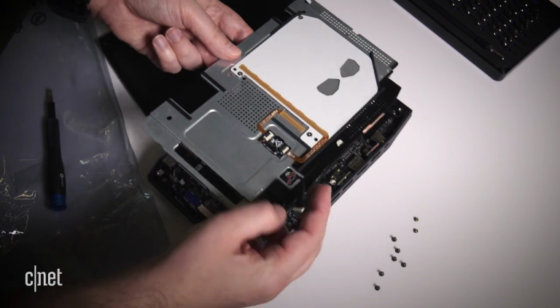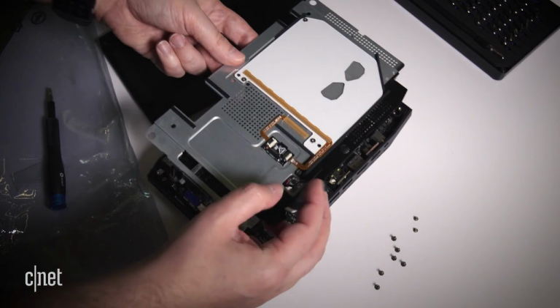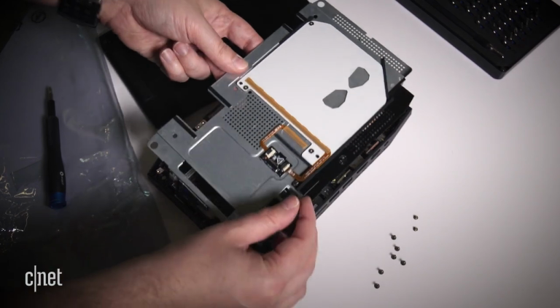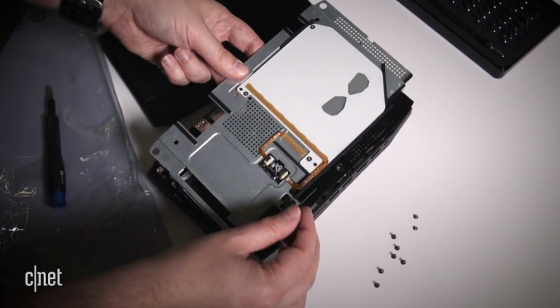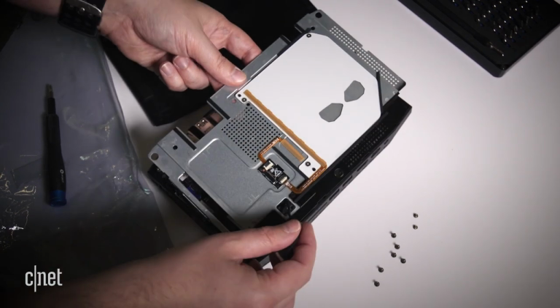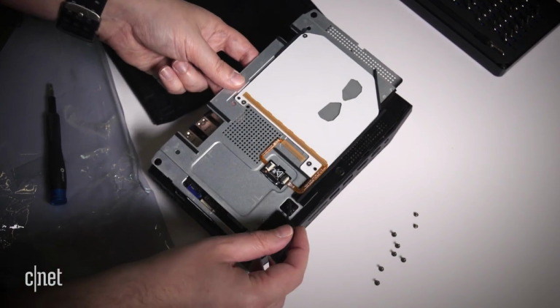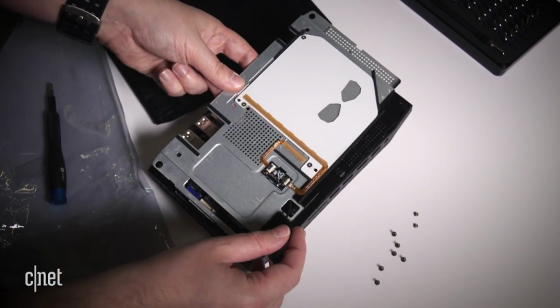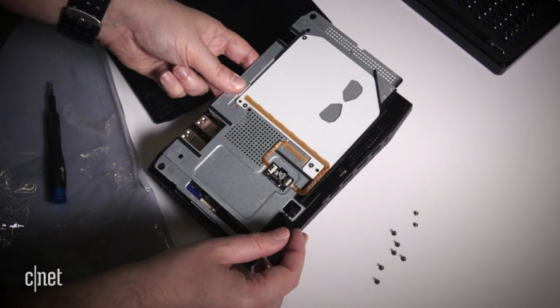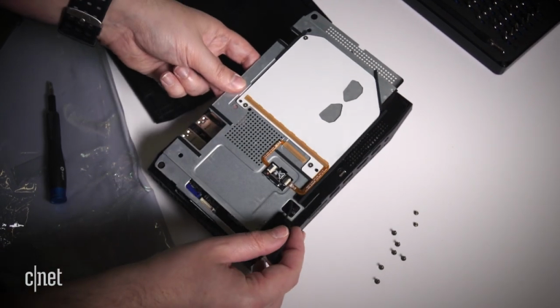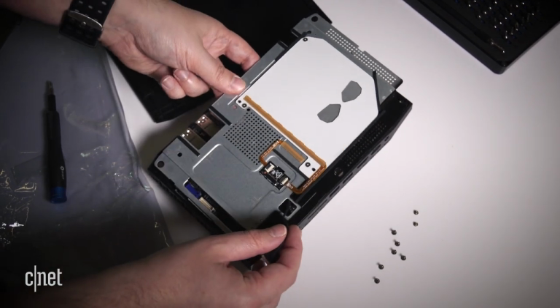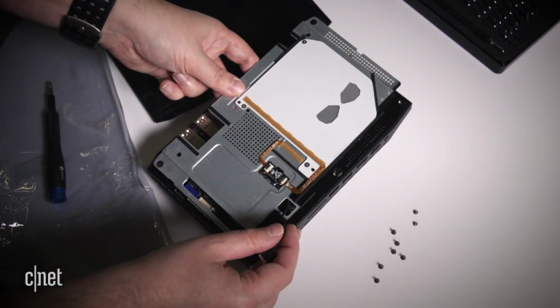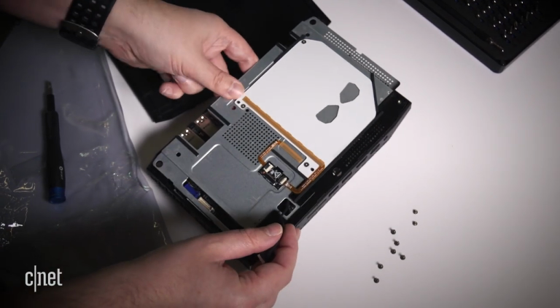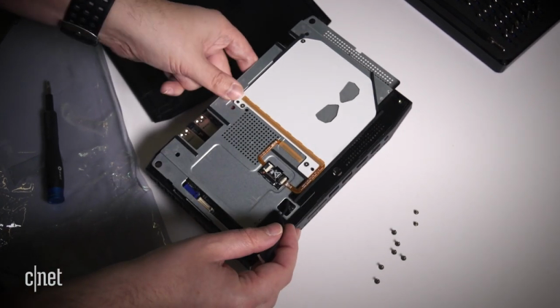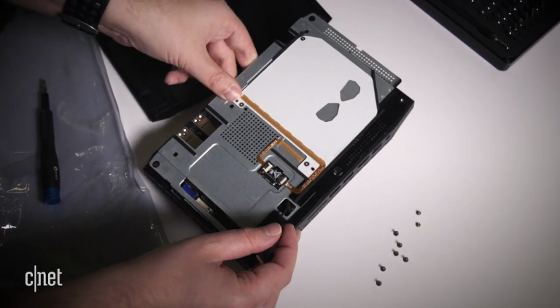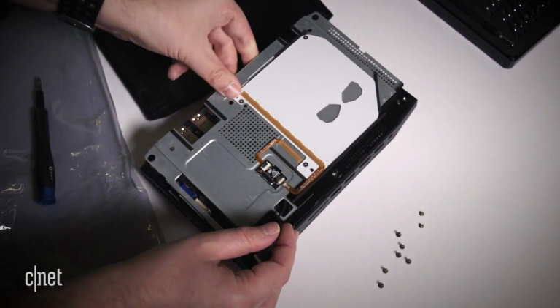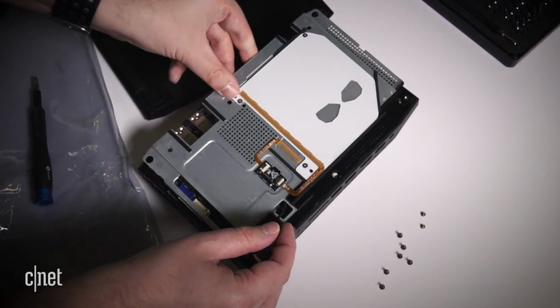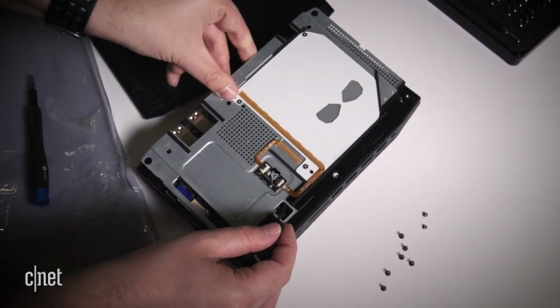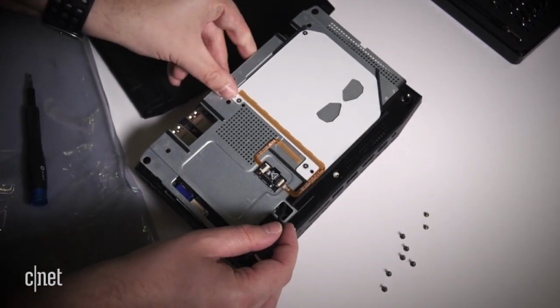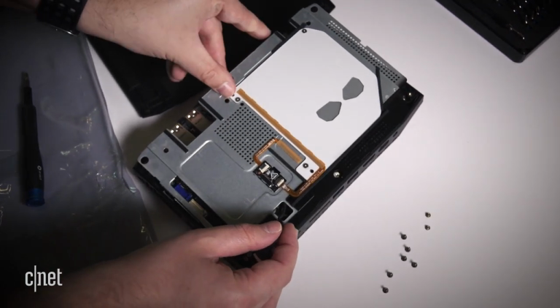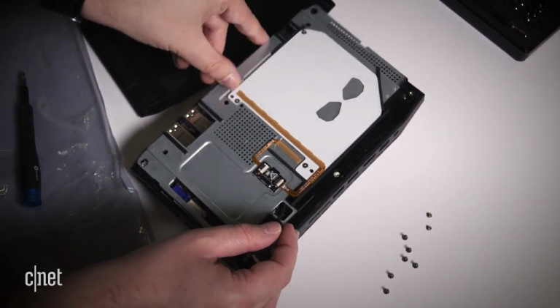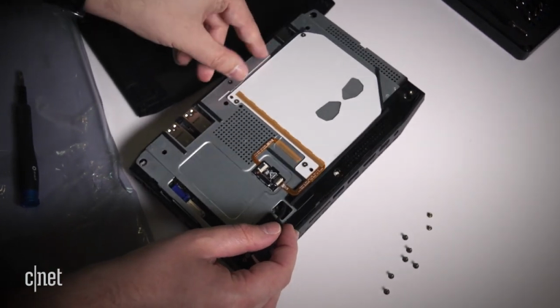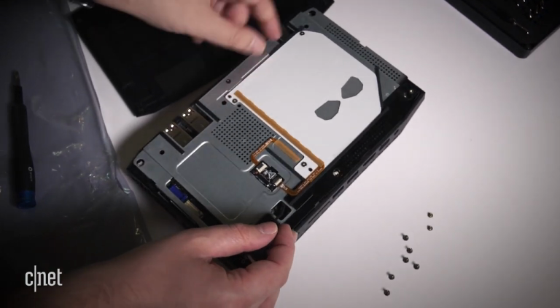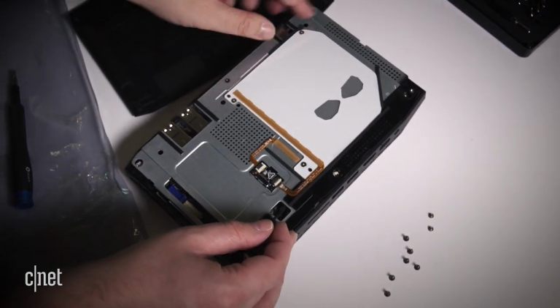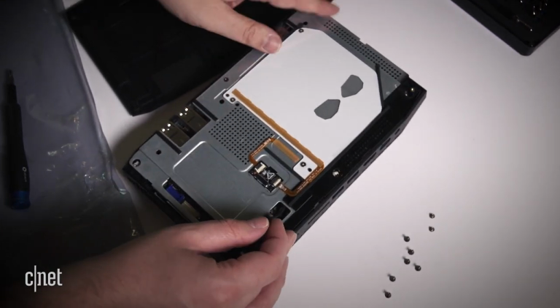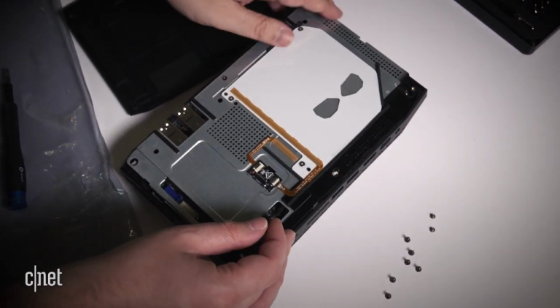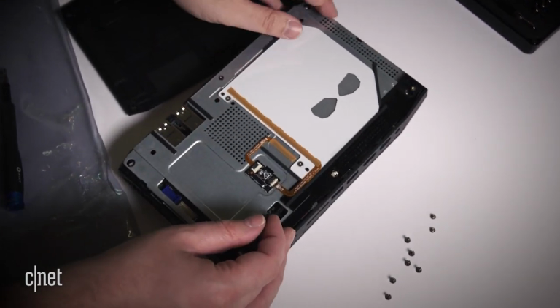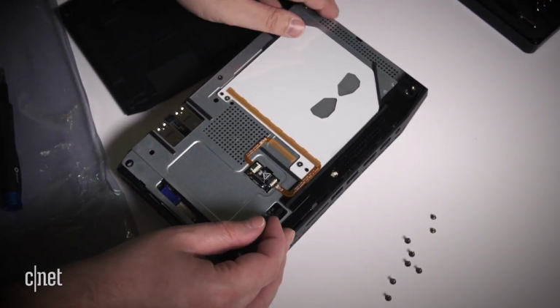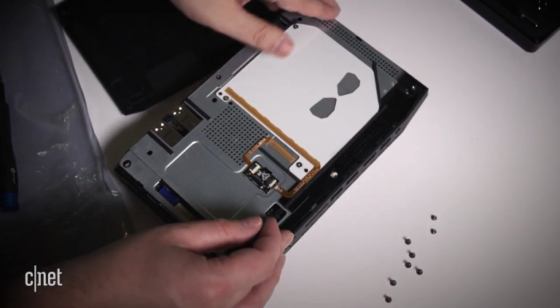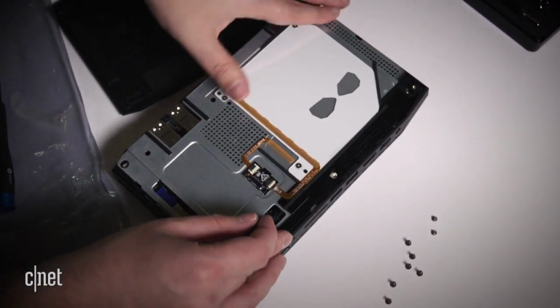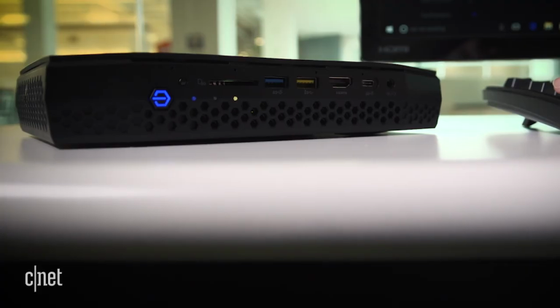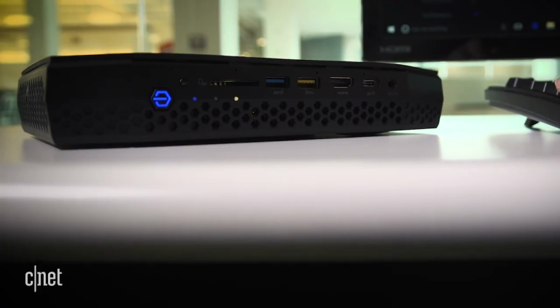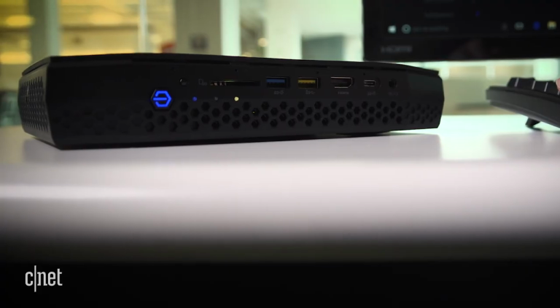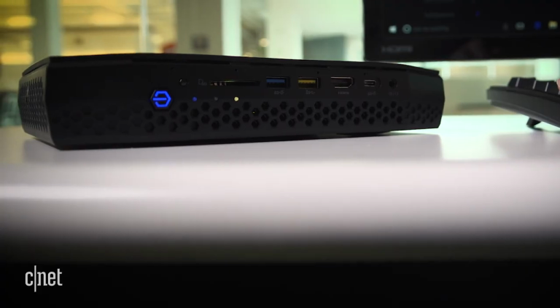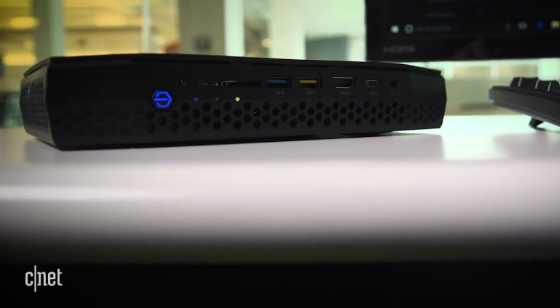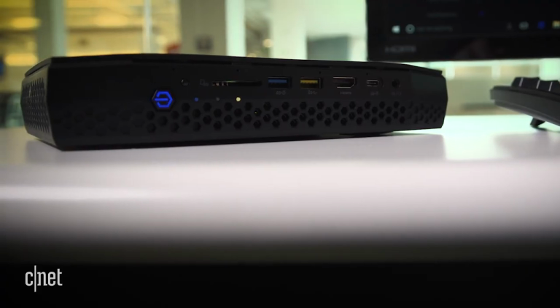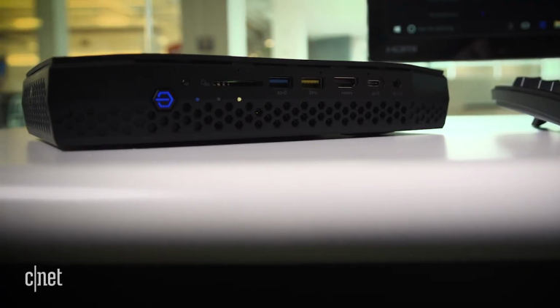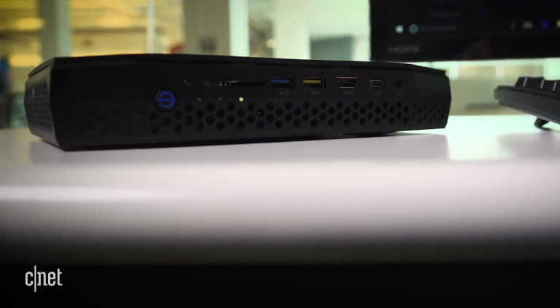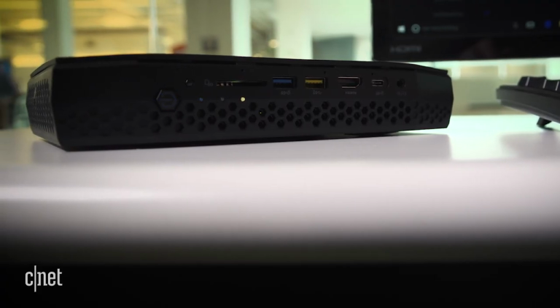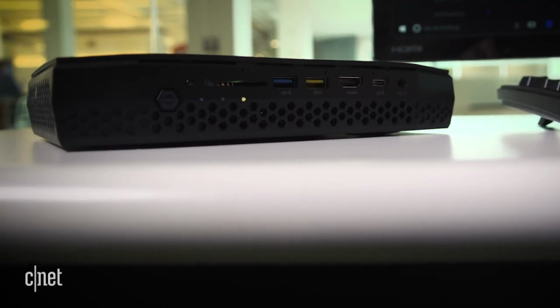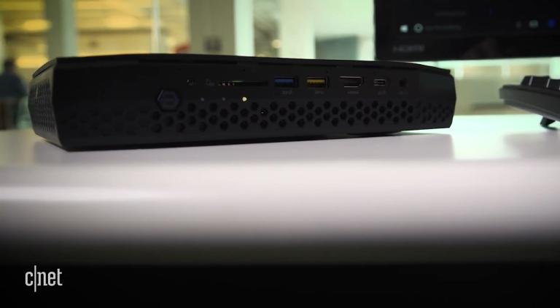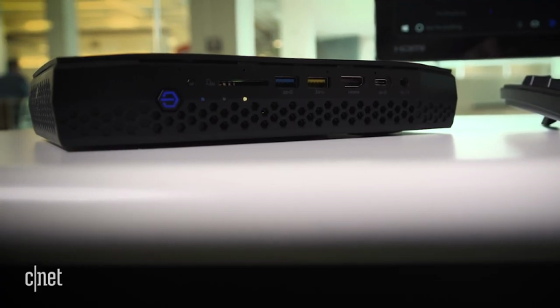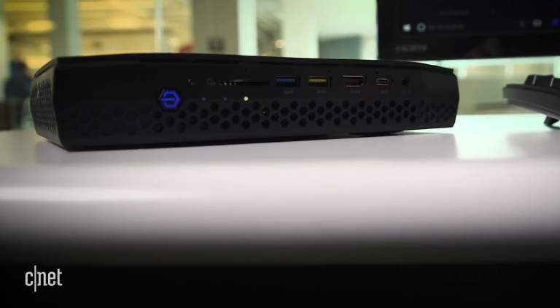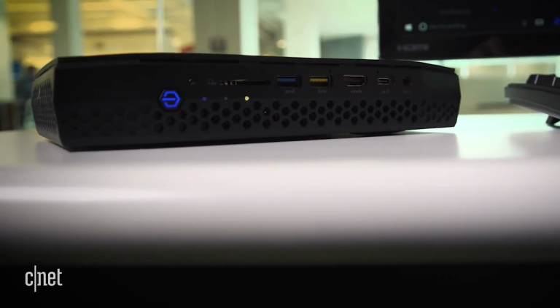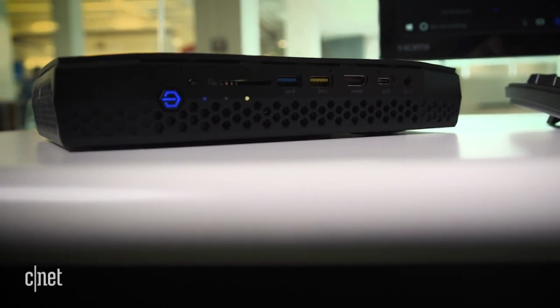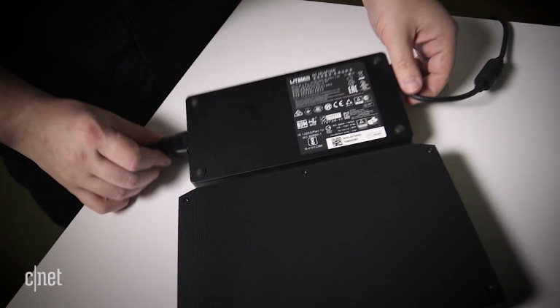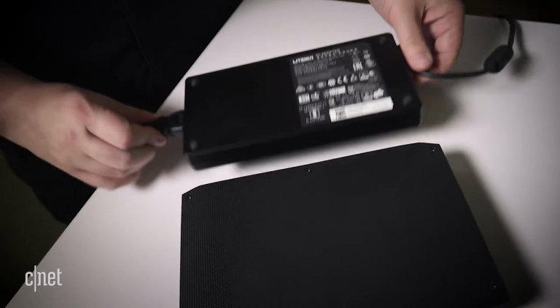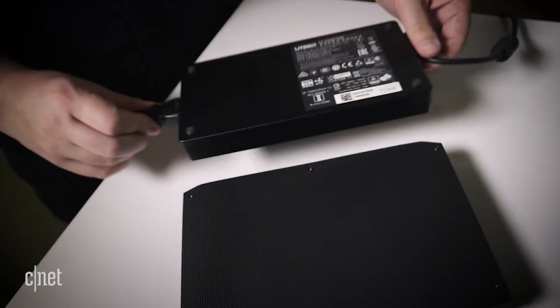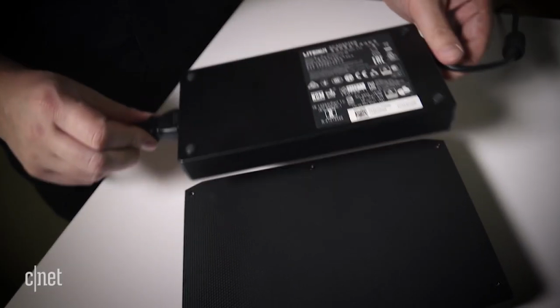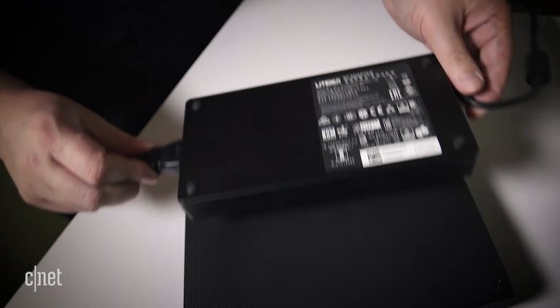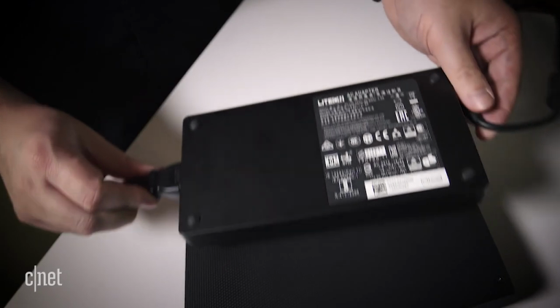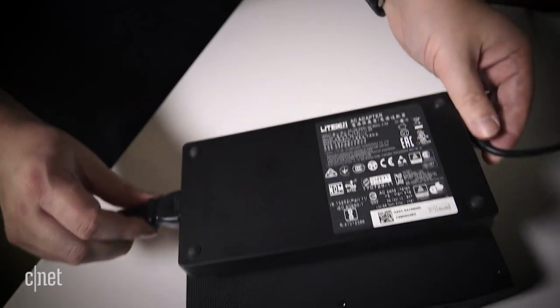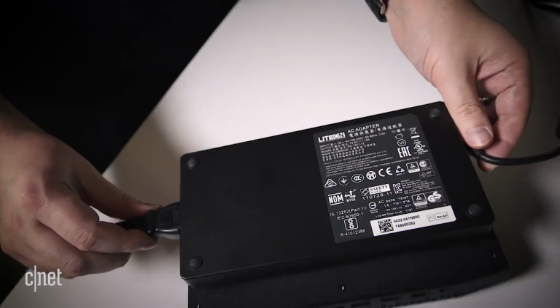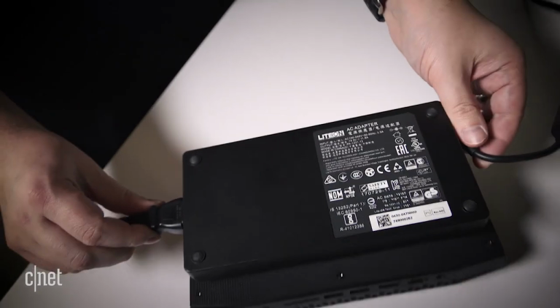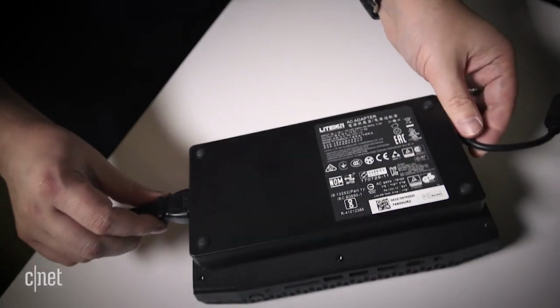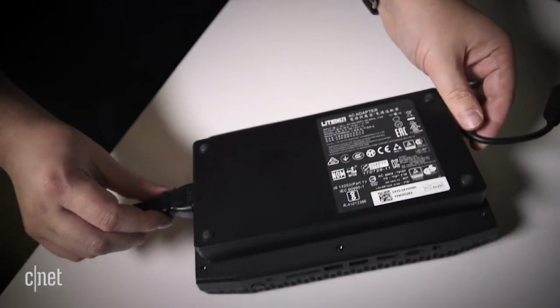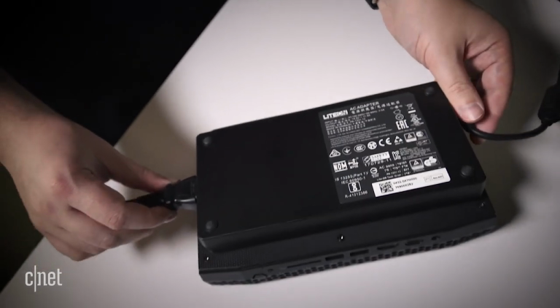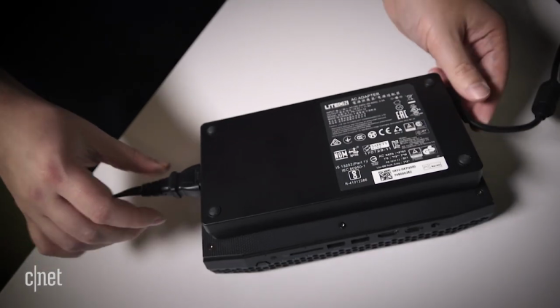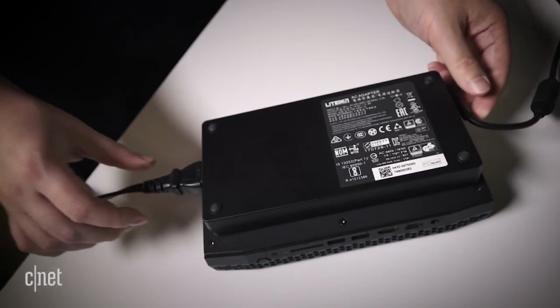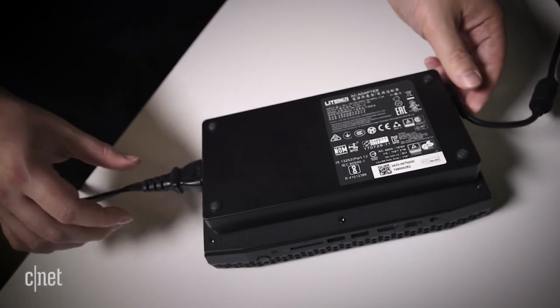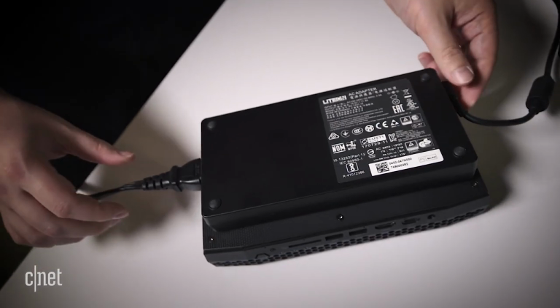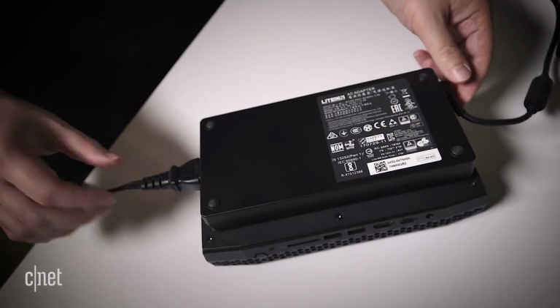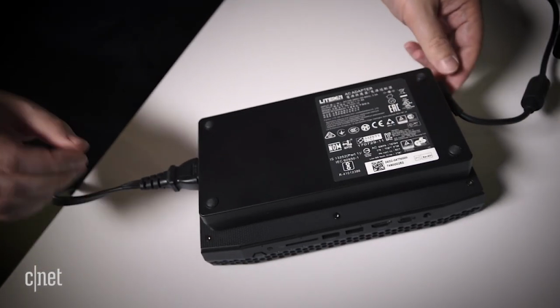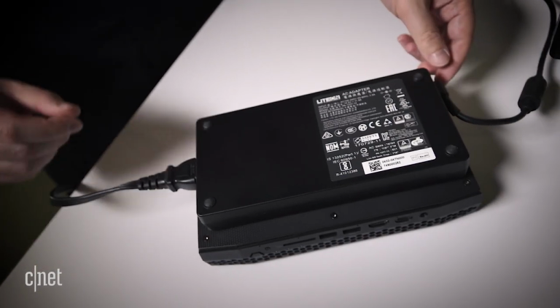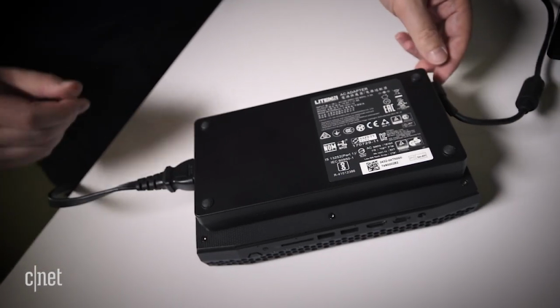Plus a monitor, mouse, and keyboard, of course. And though the box is small, the power supply is definitely not.